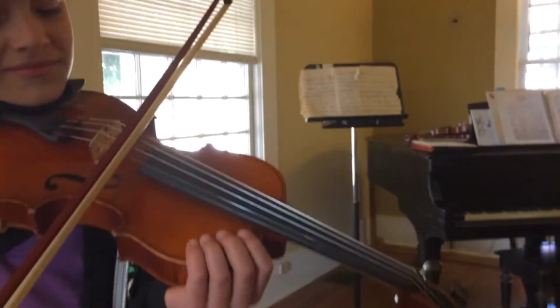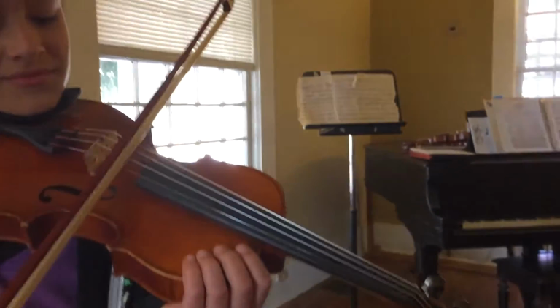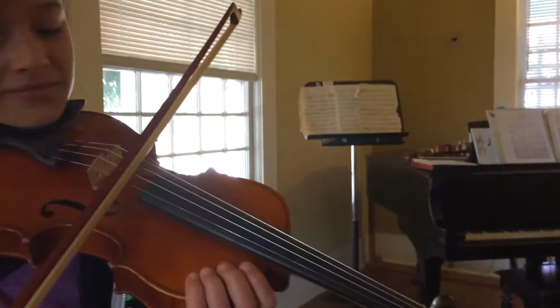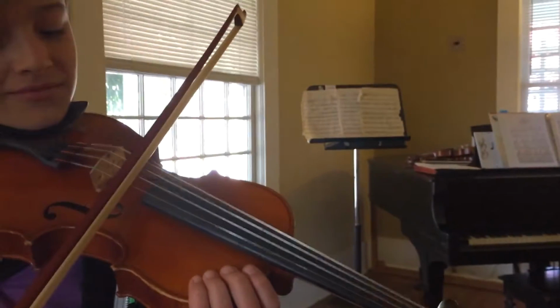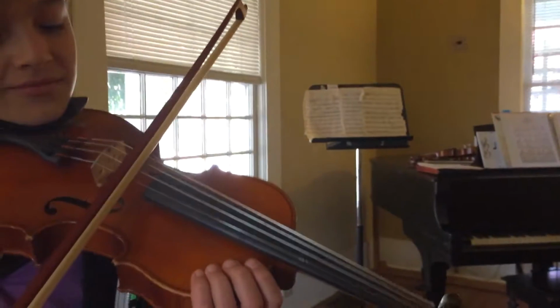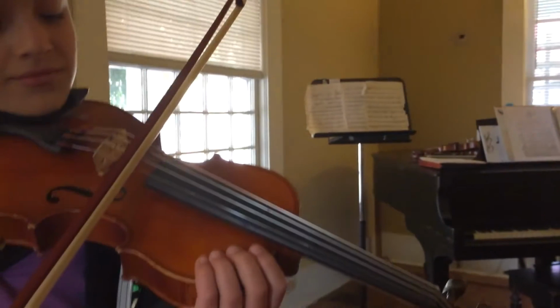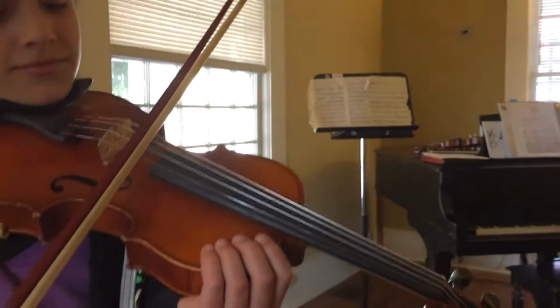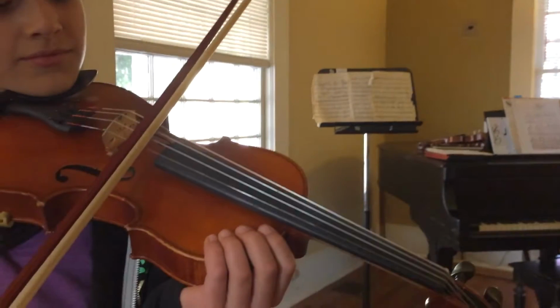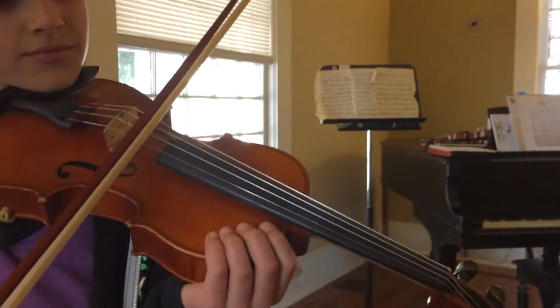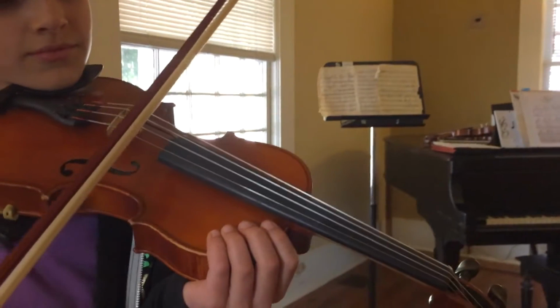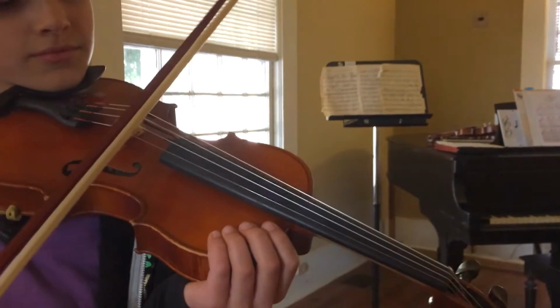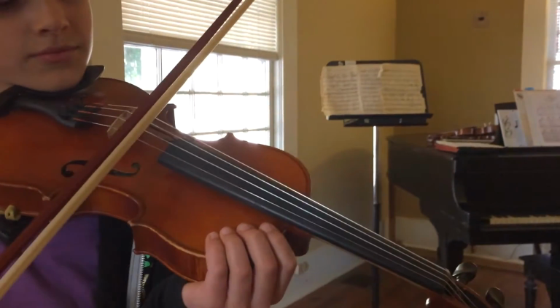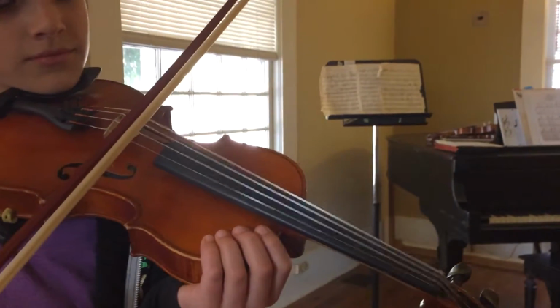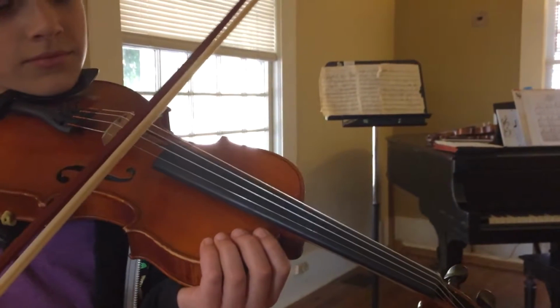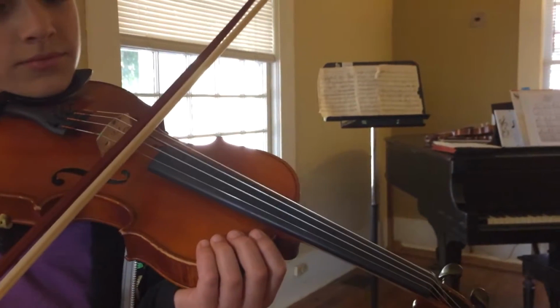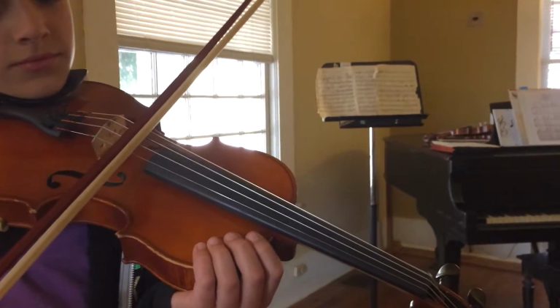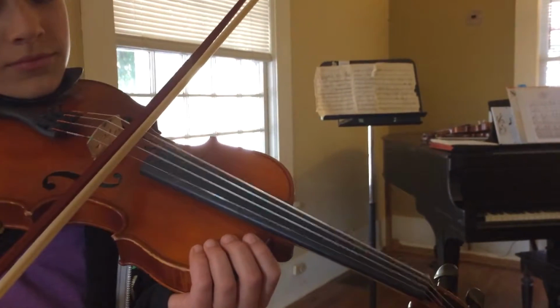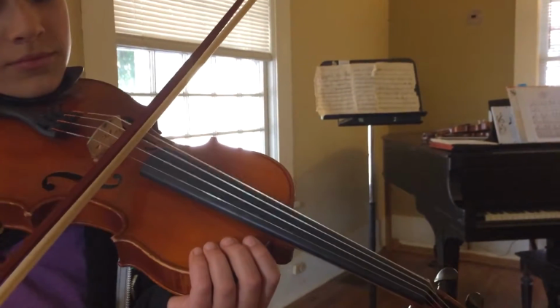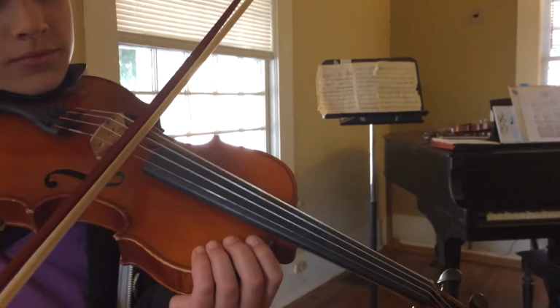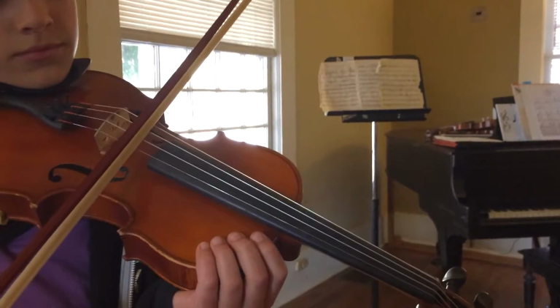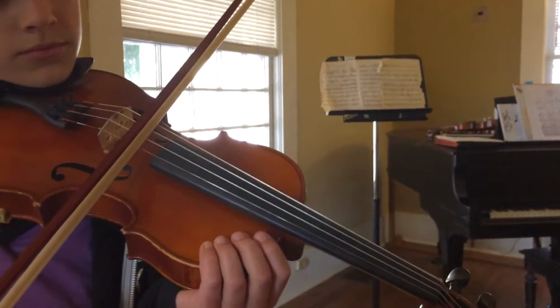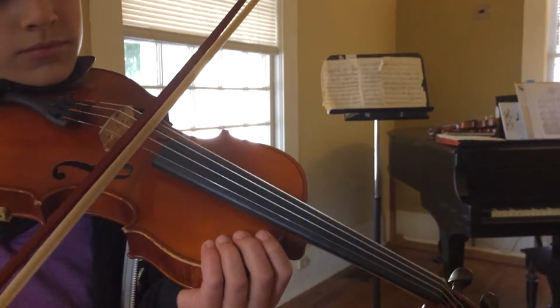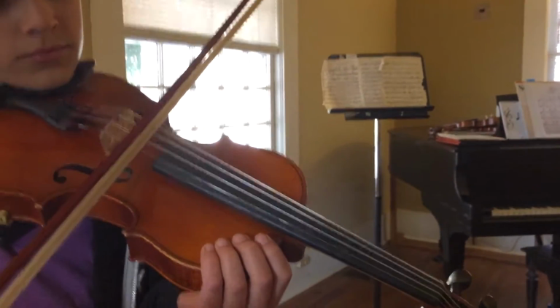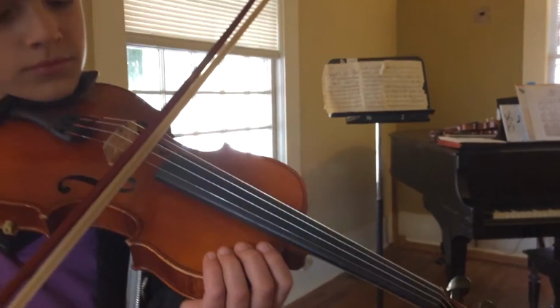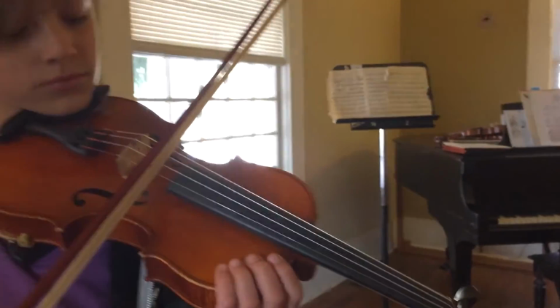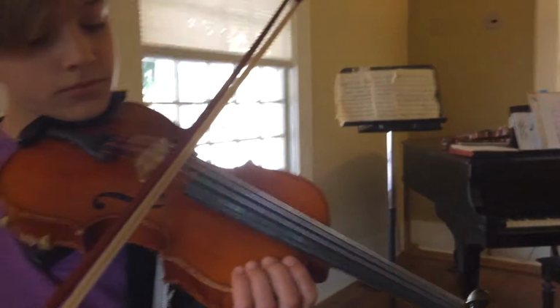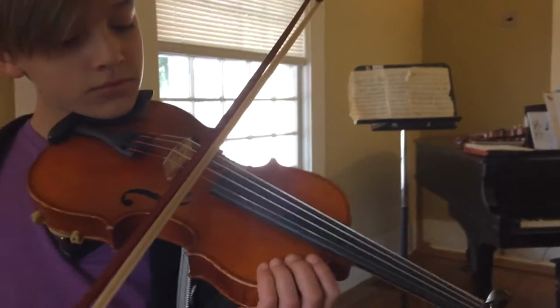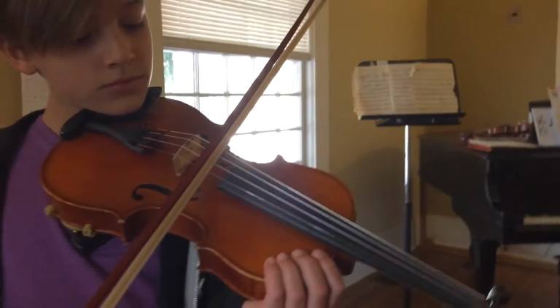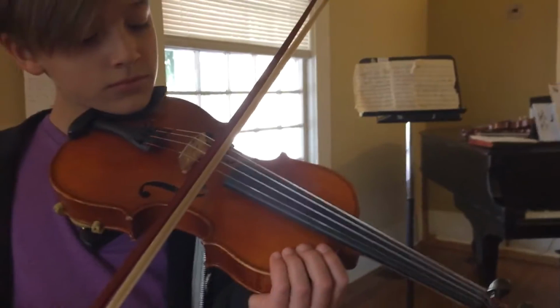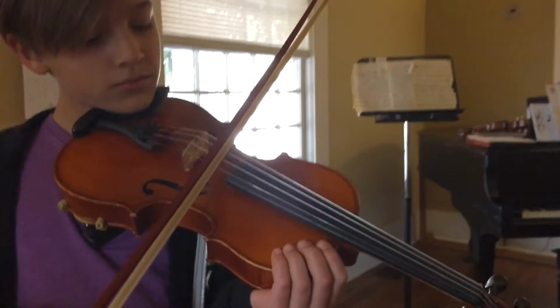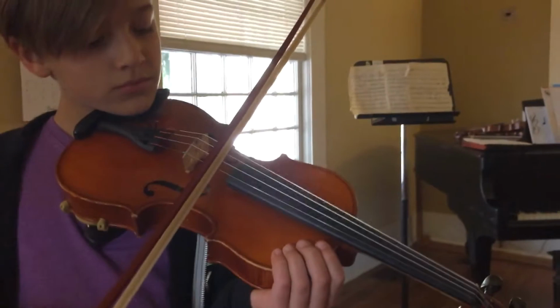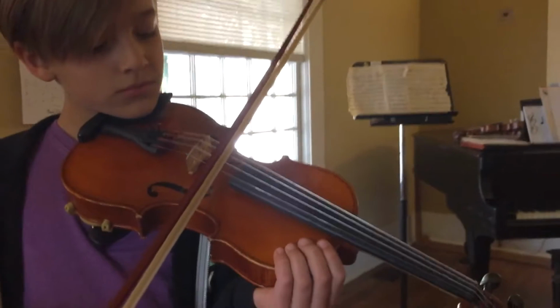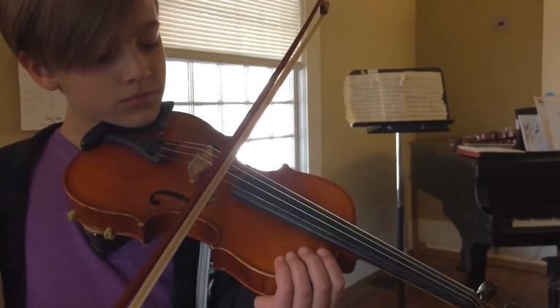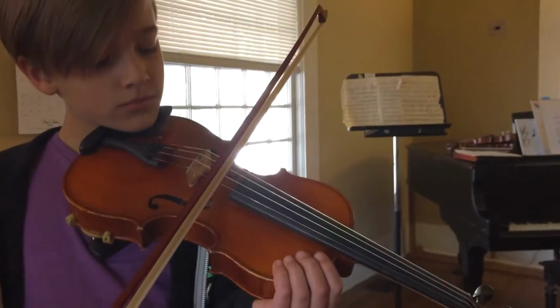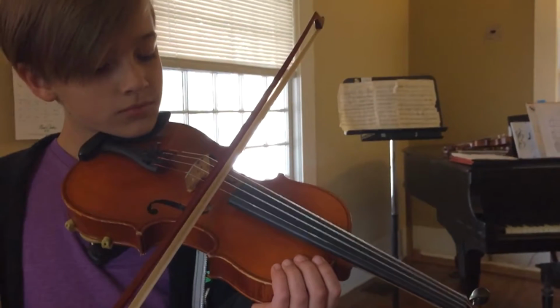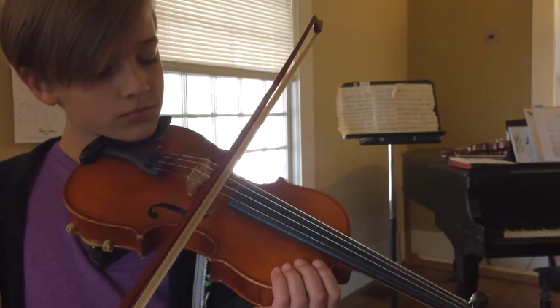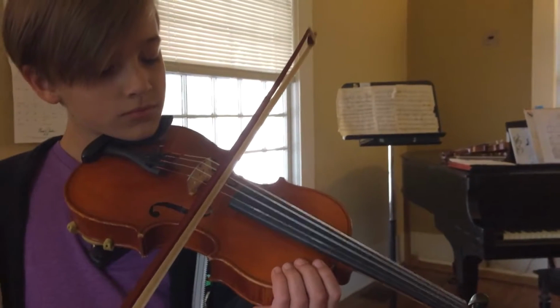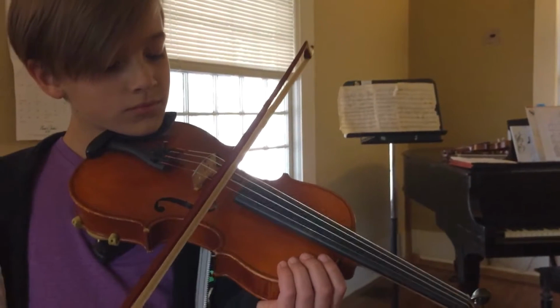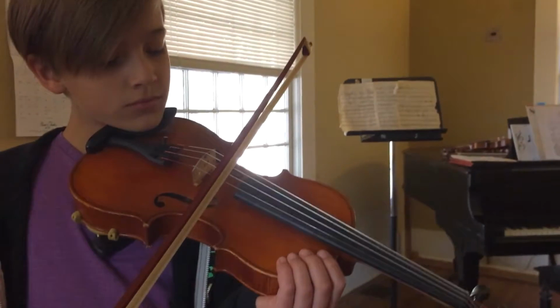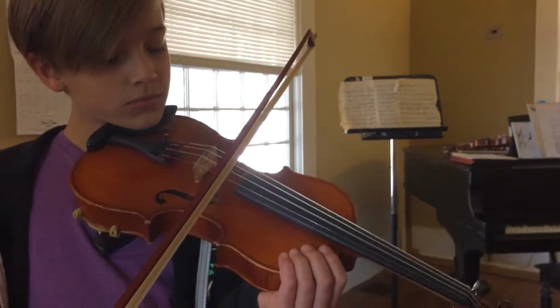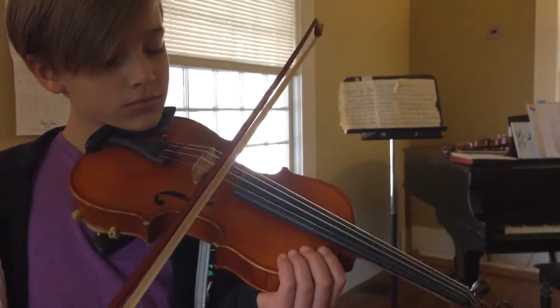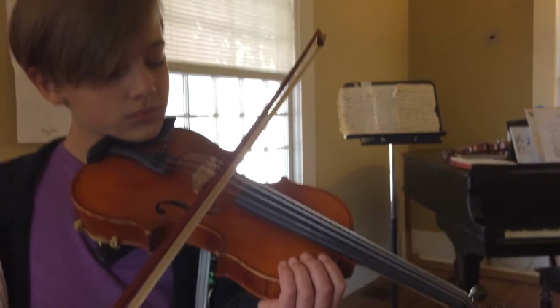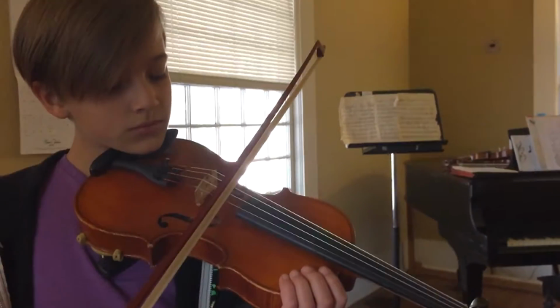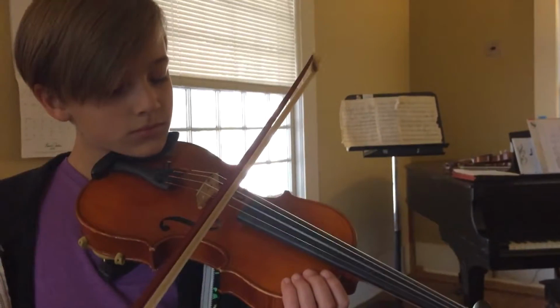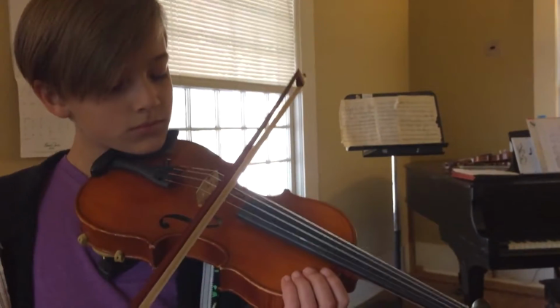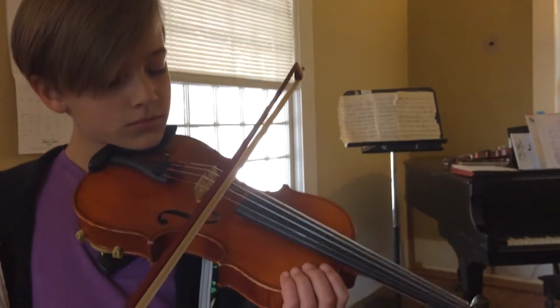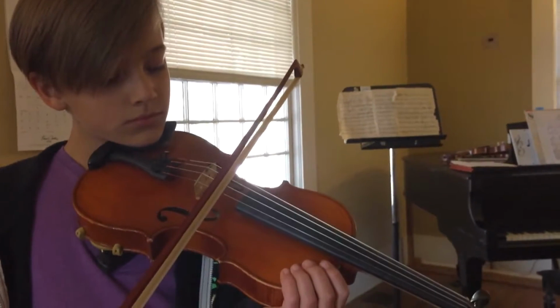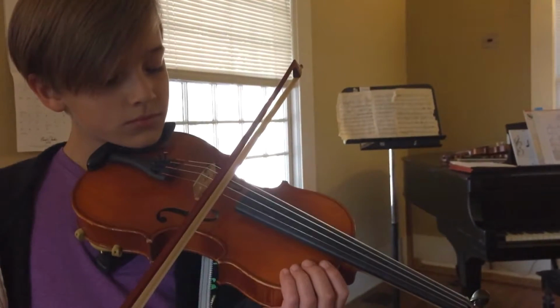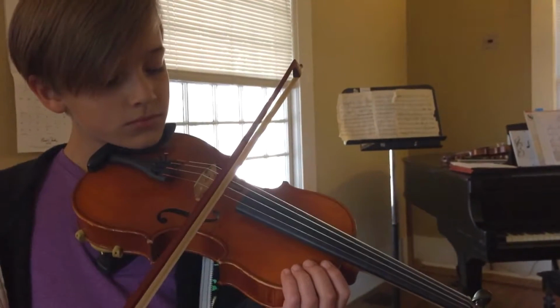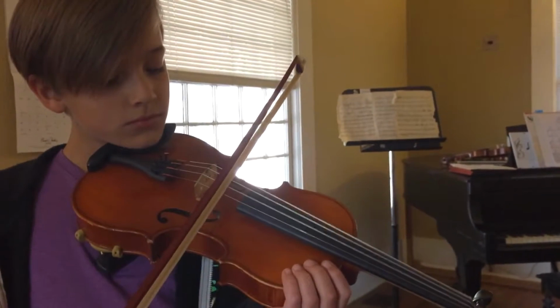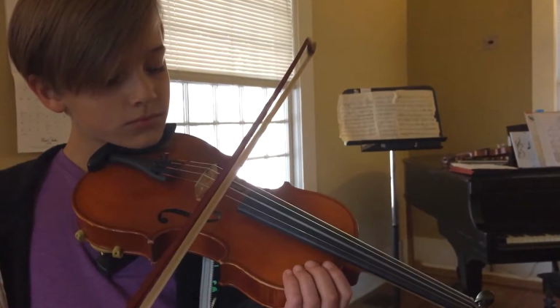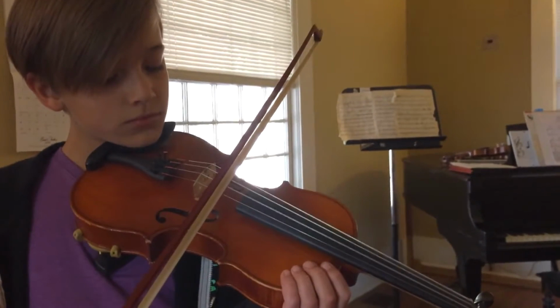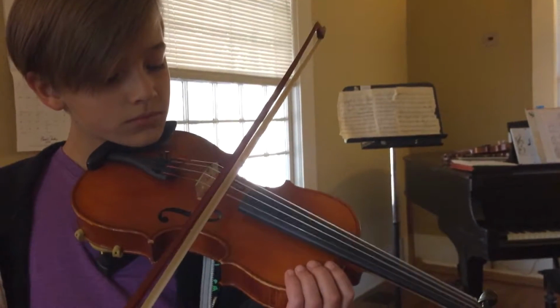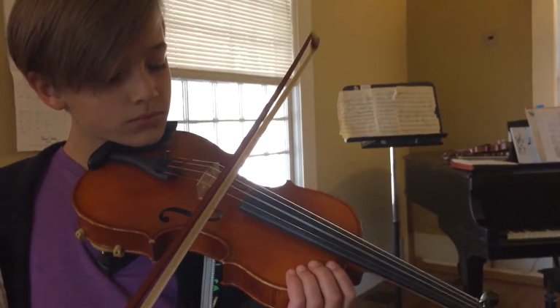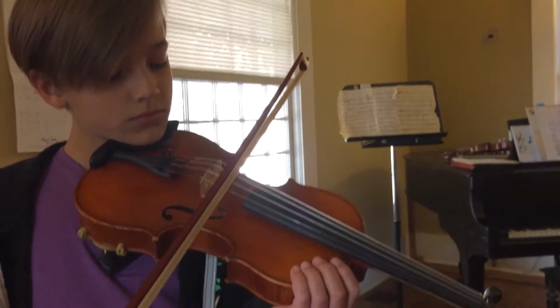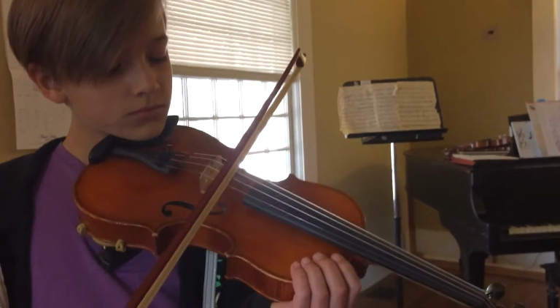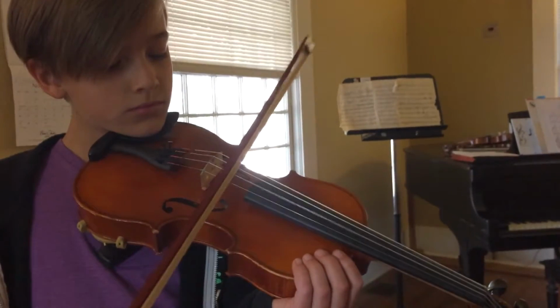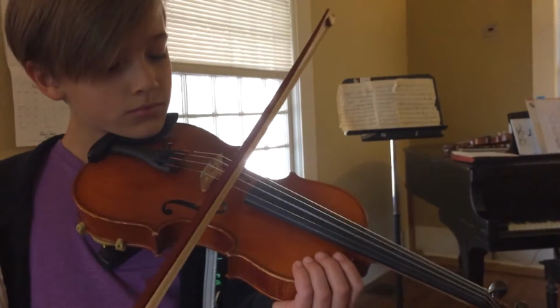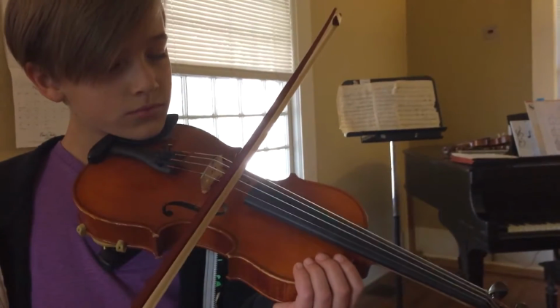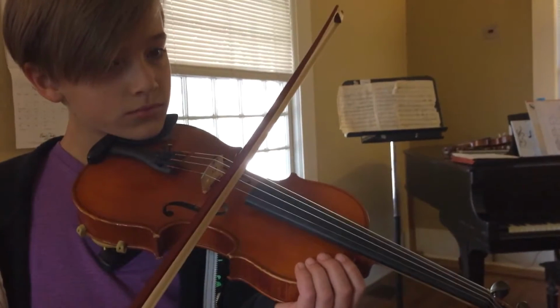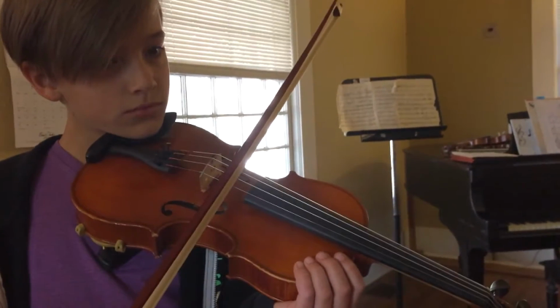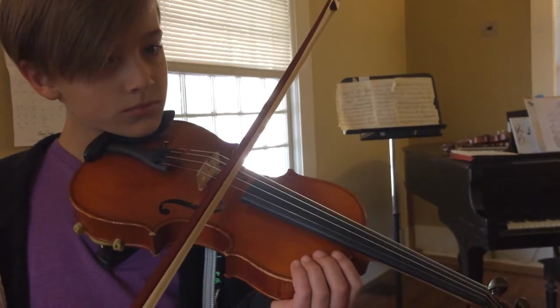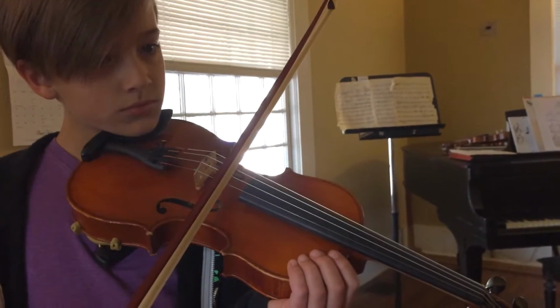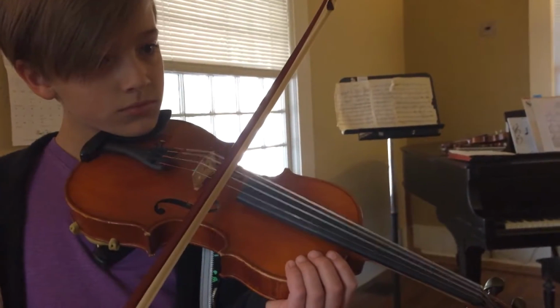Let's go back to the middle. Do one more time. Ready, go. Down, up, down. Up, down, up, down.